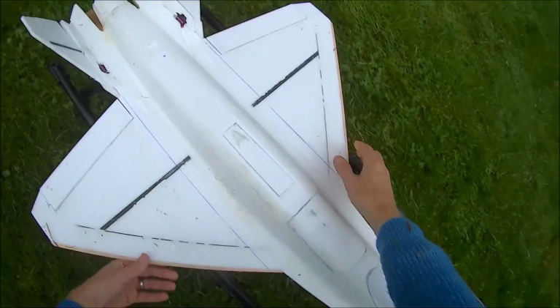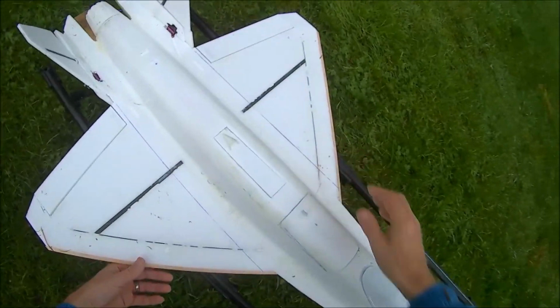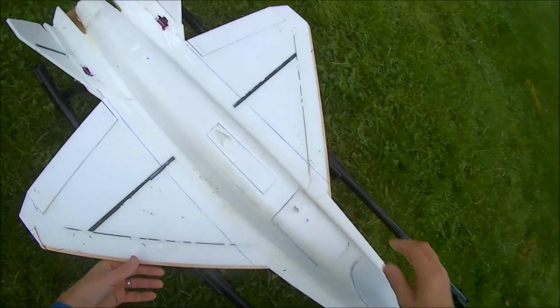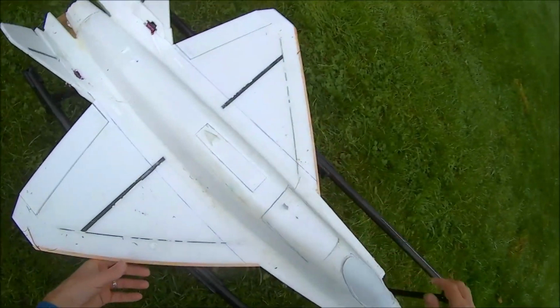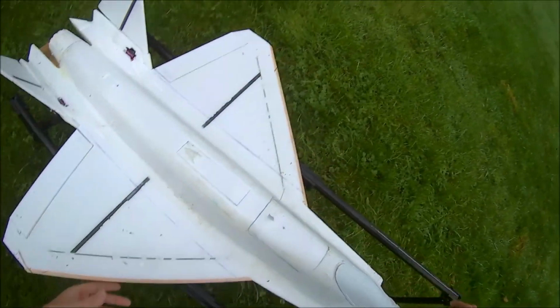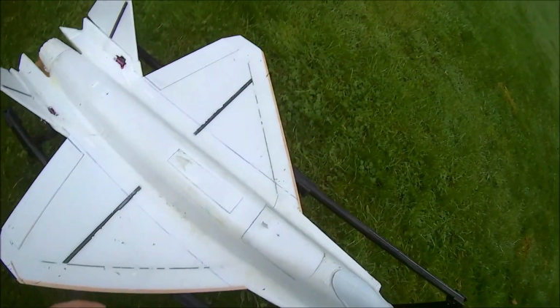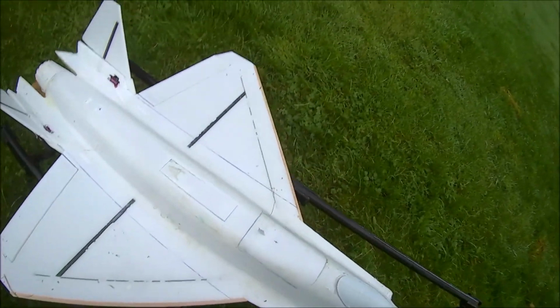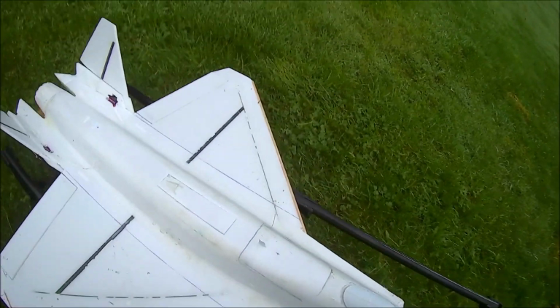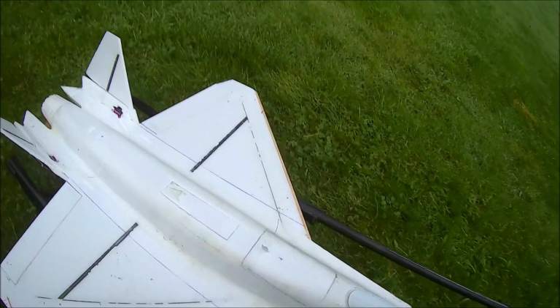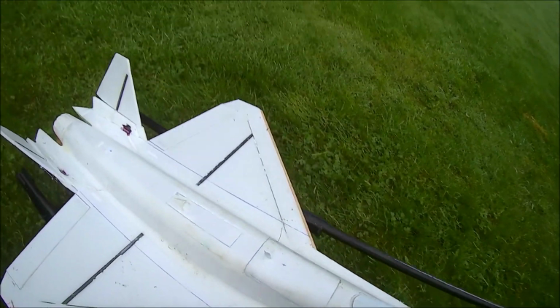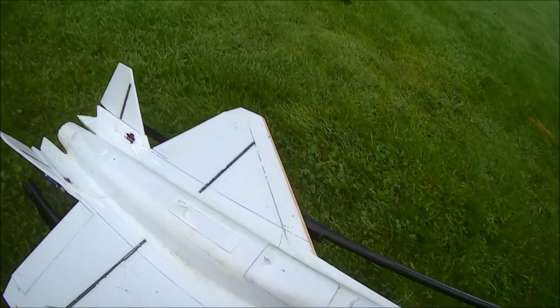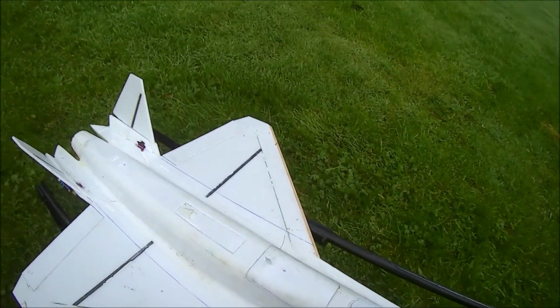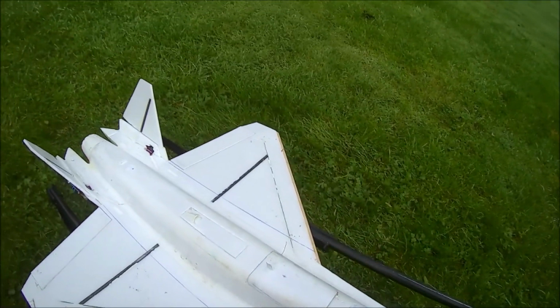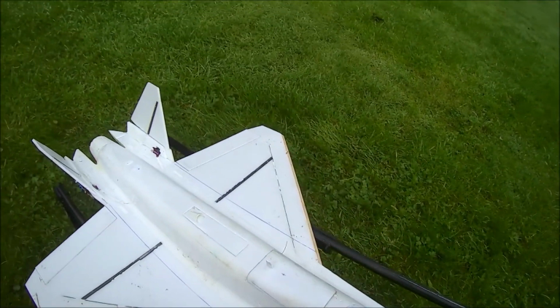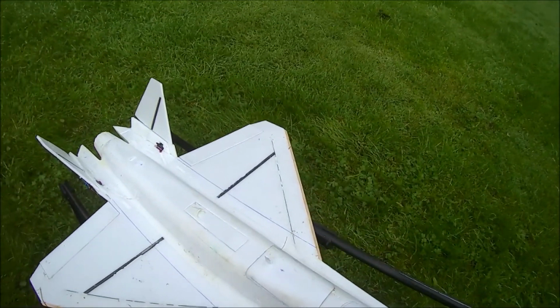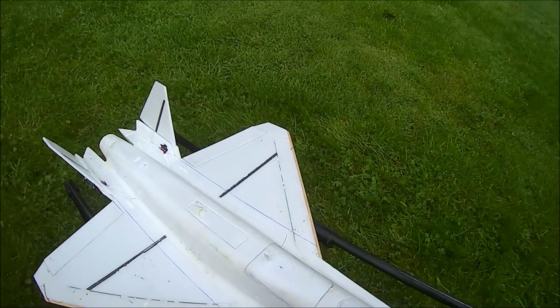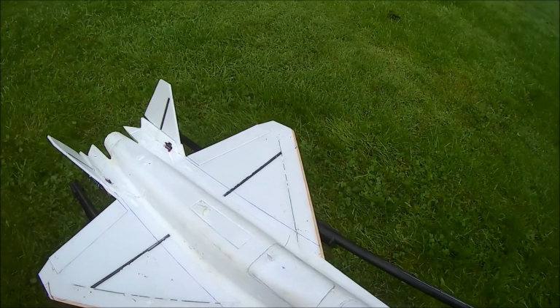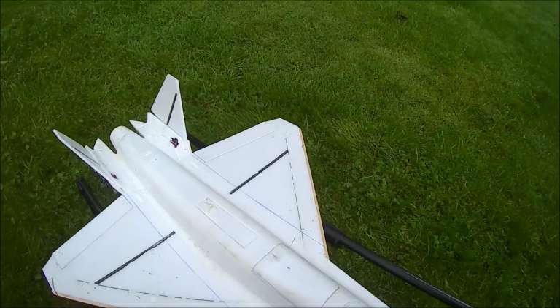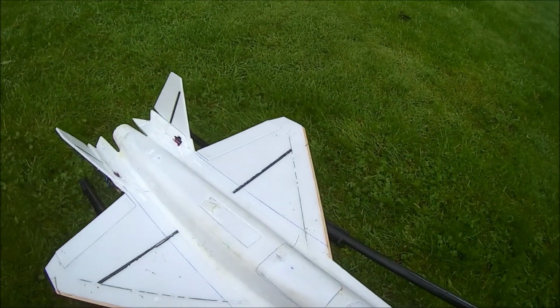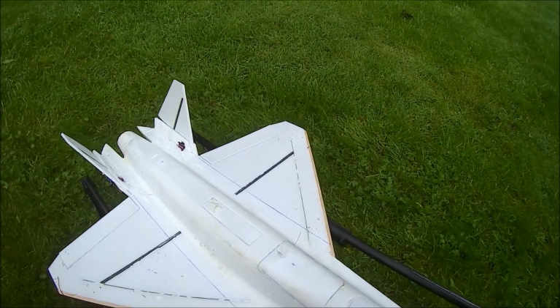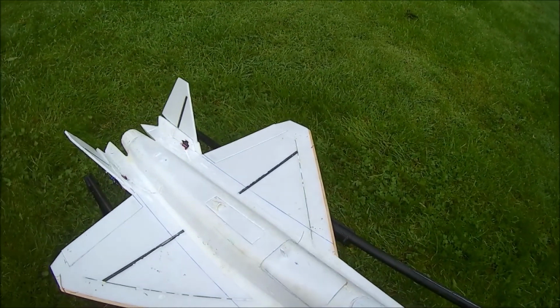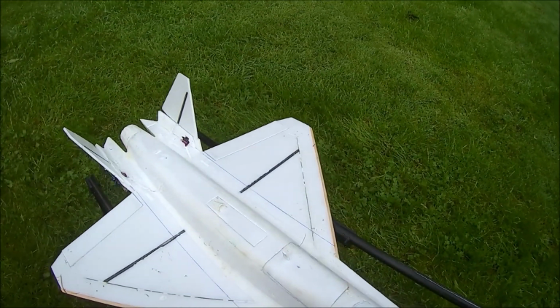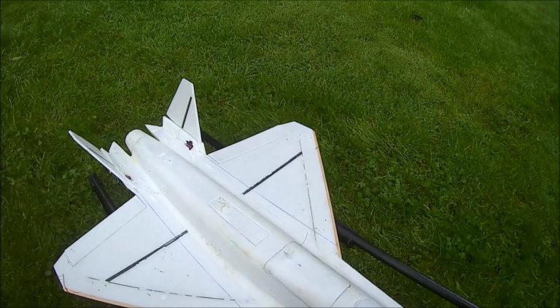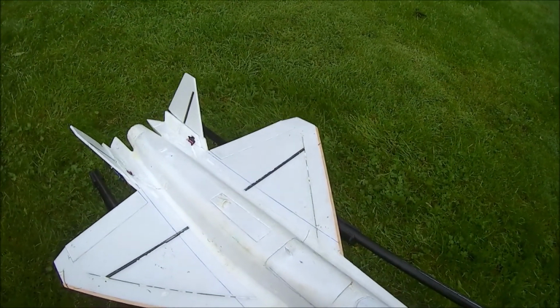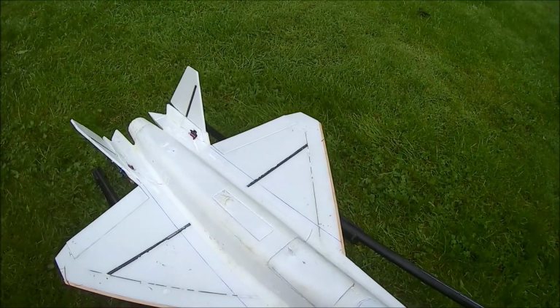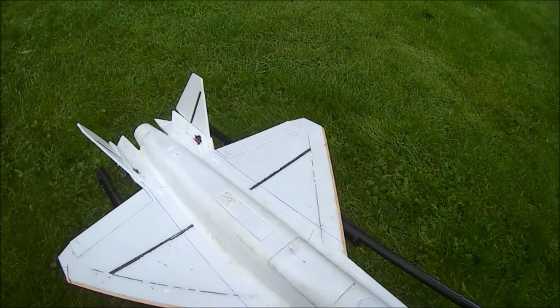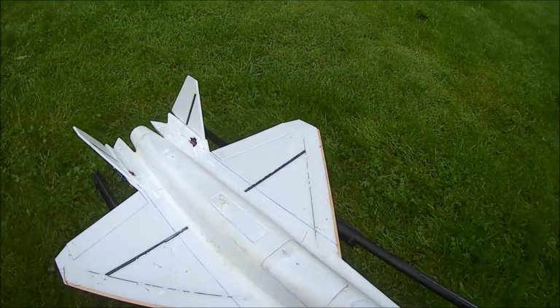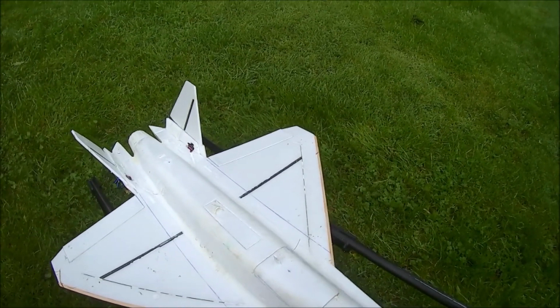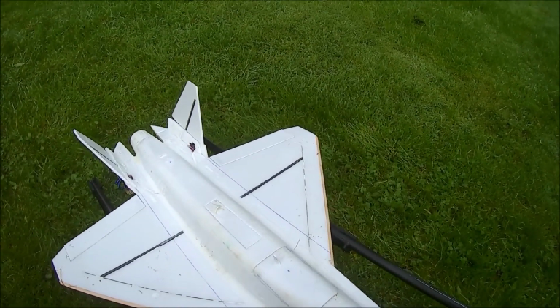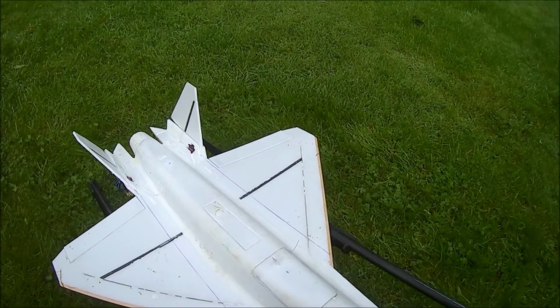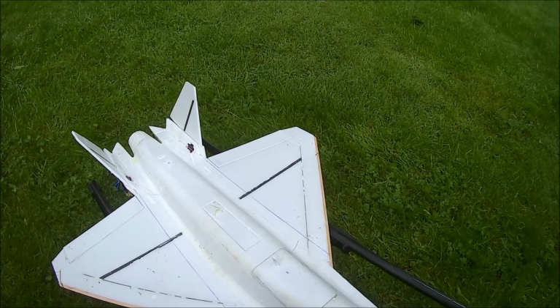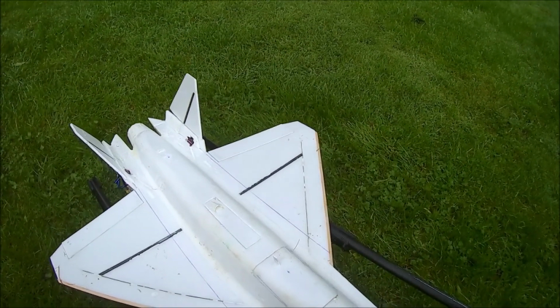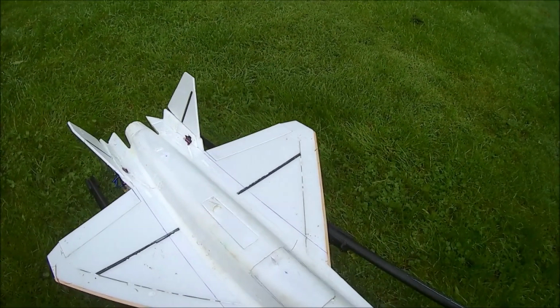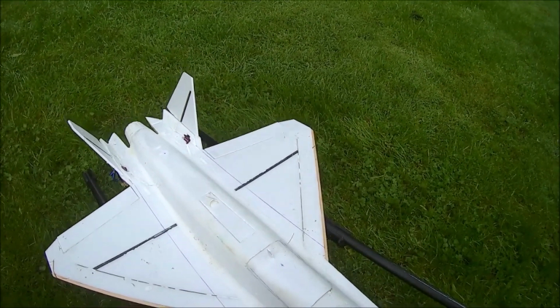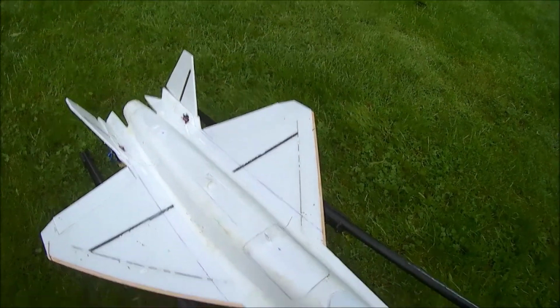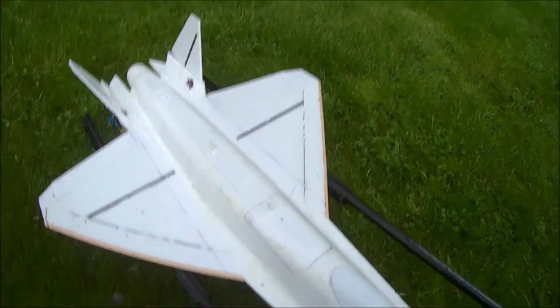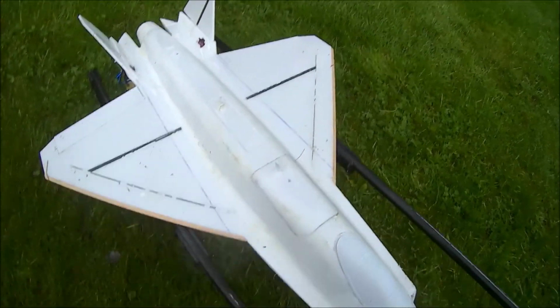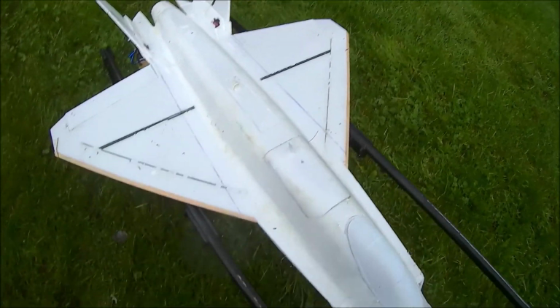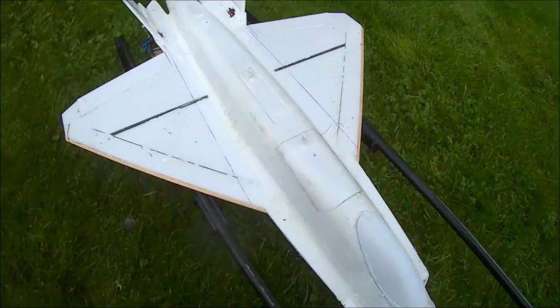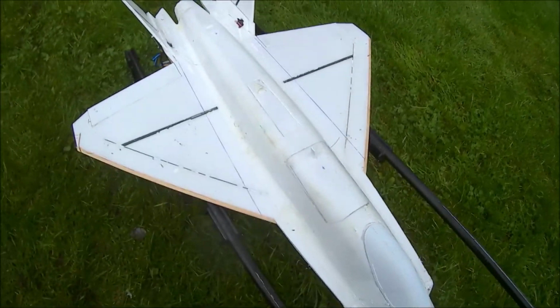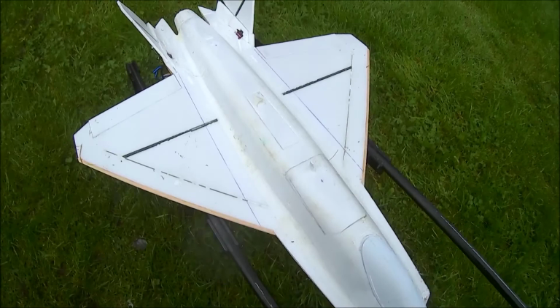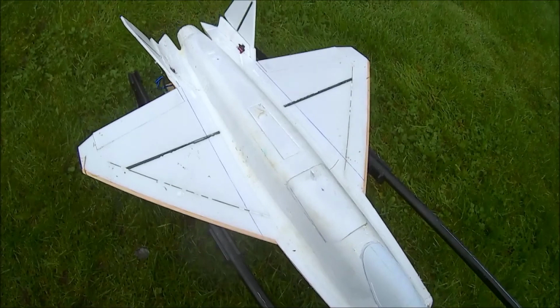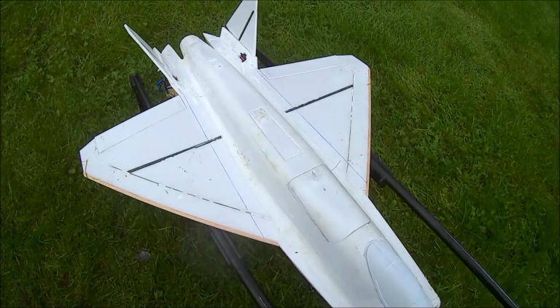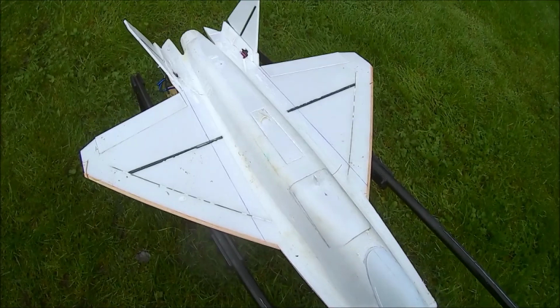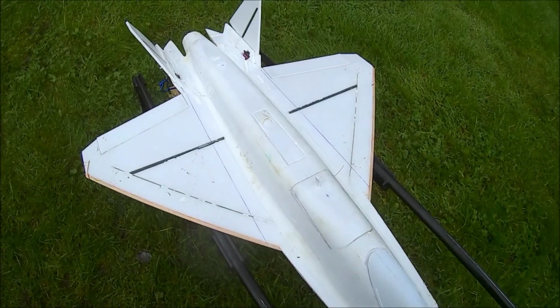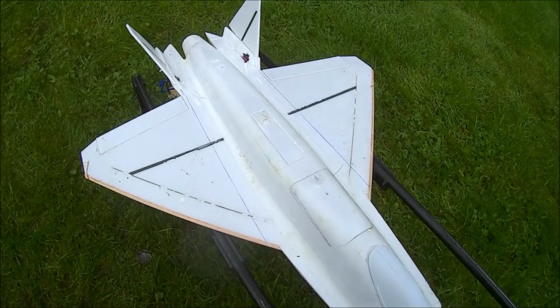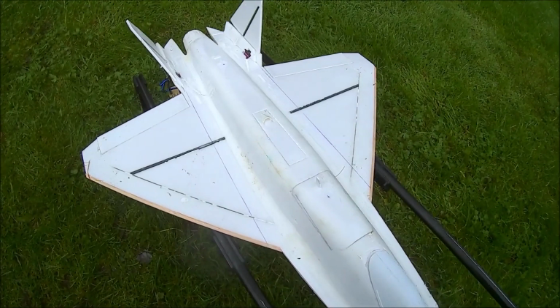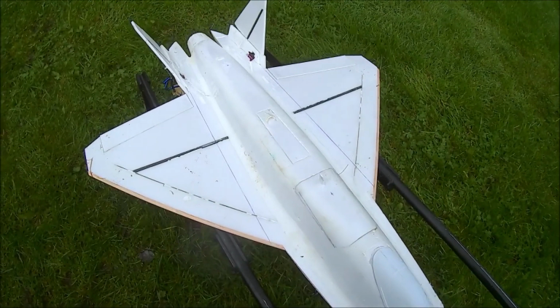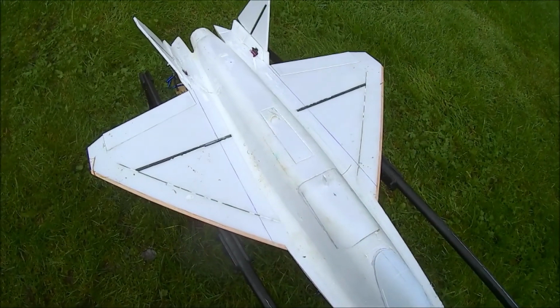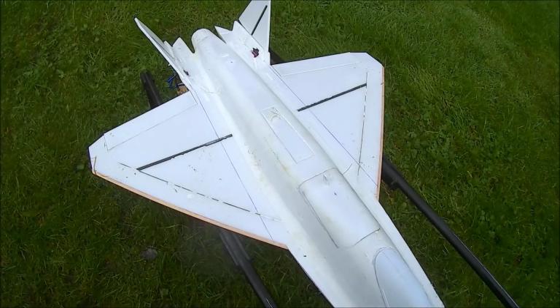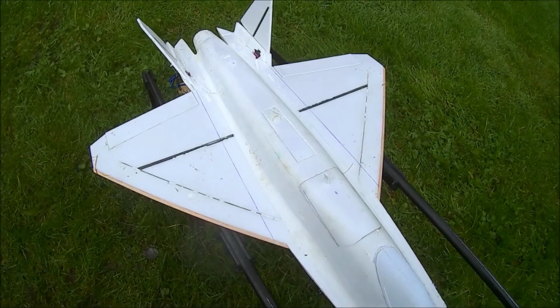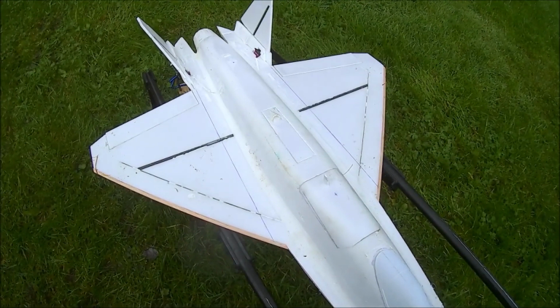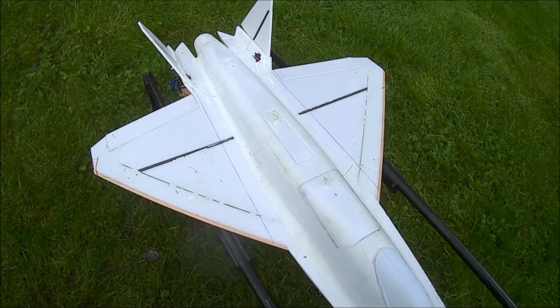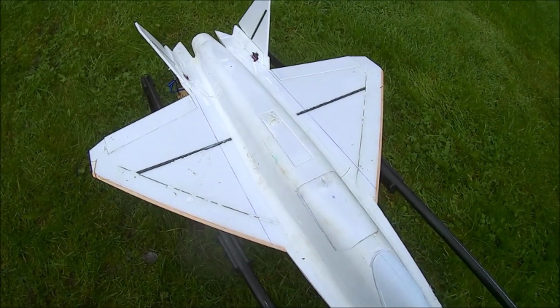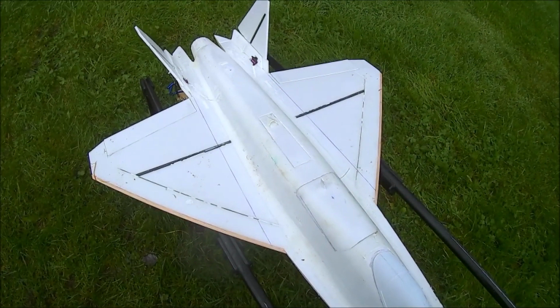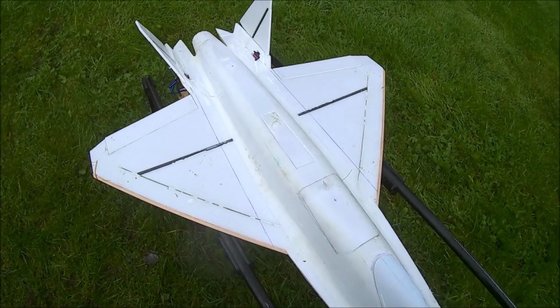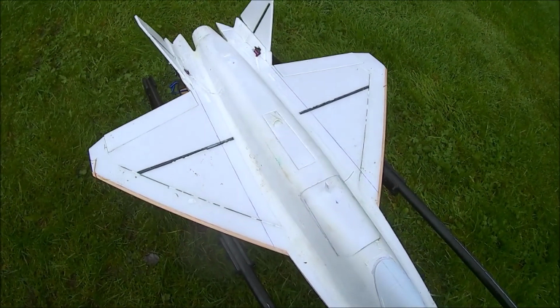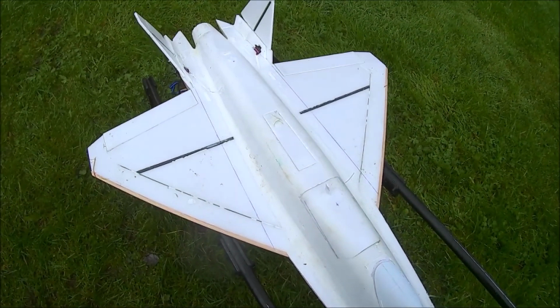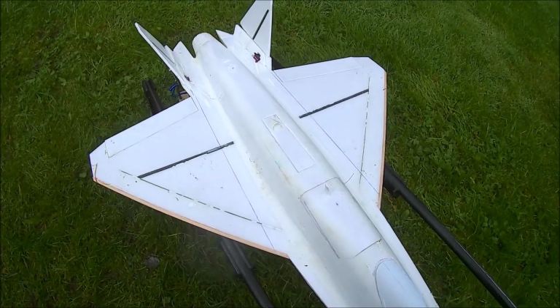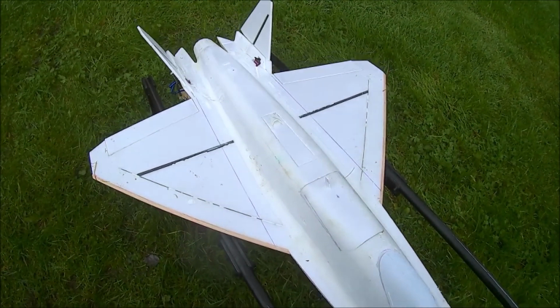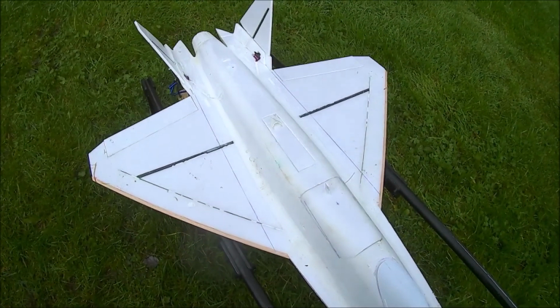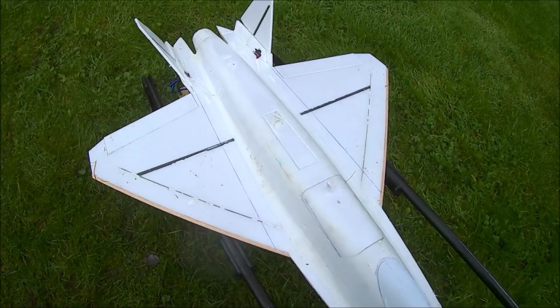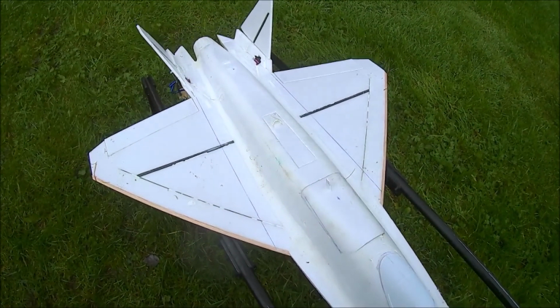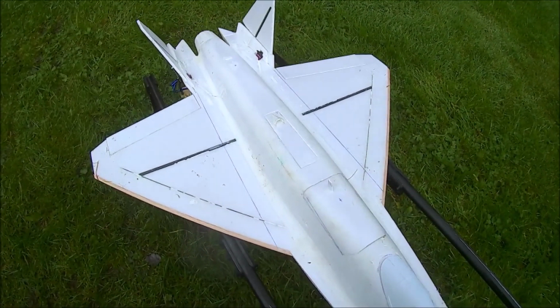A wee bit further for it yet. Maybe 120, 125.